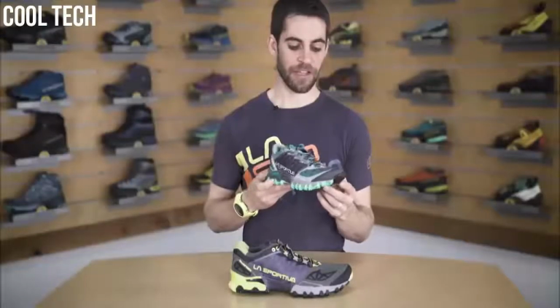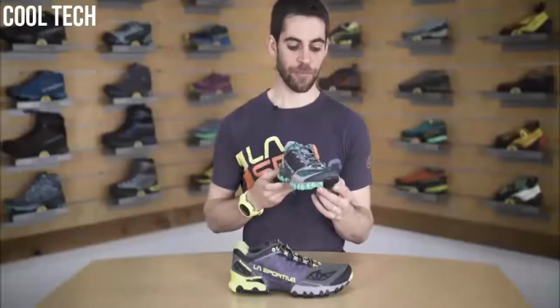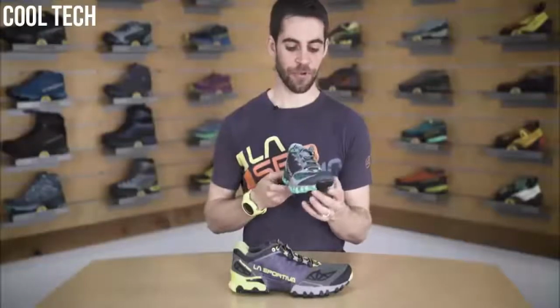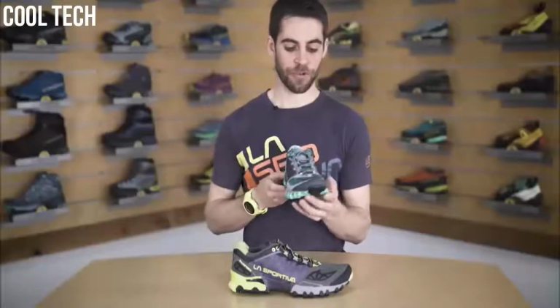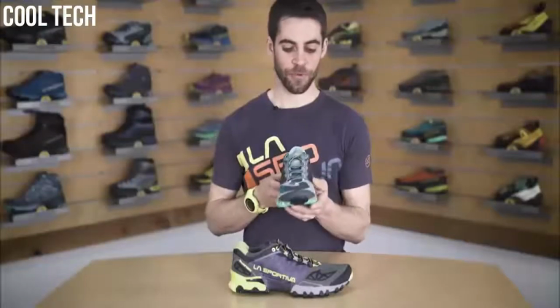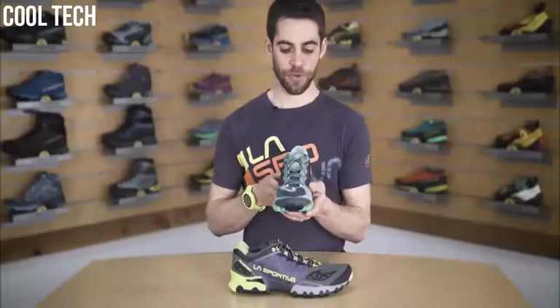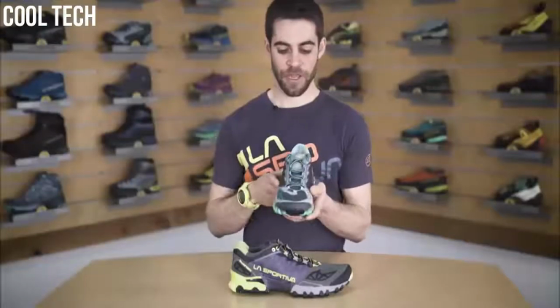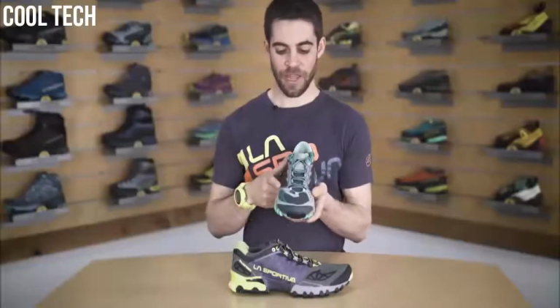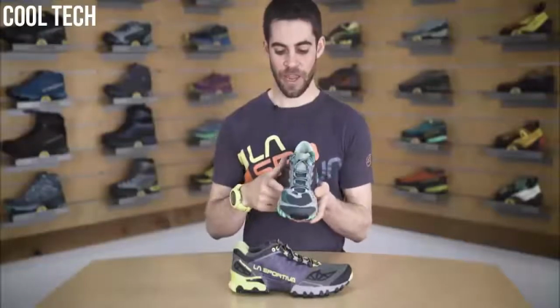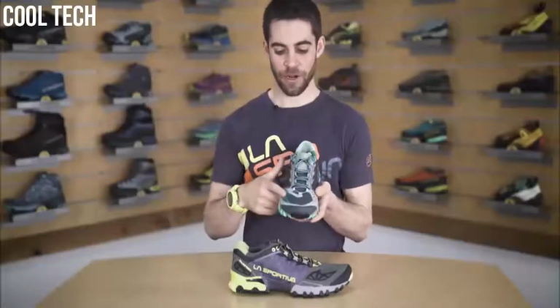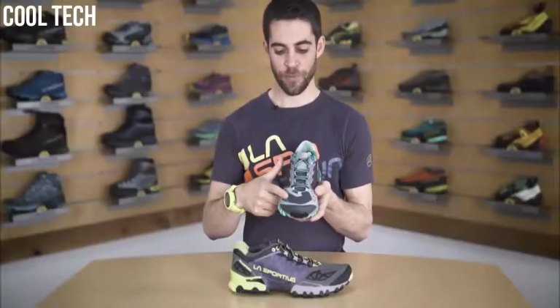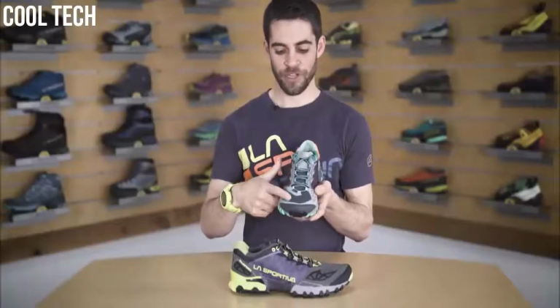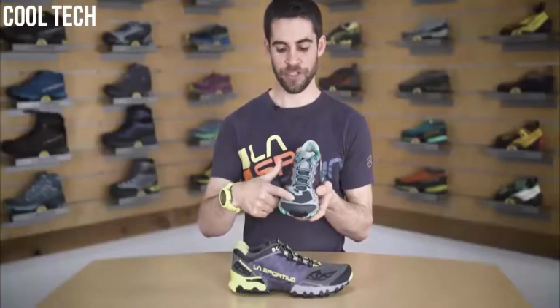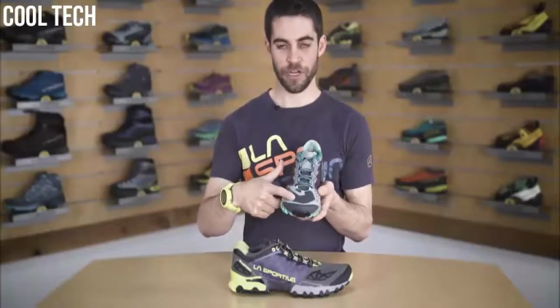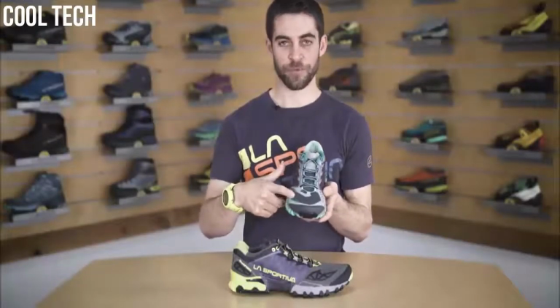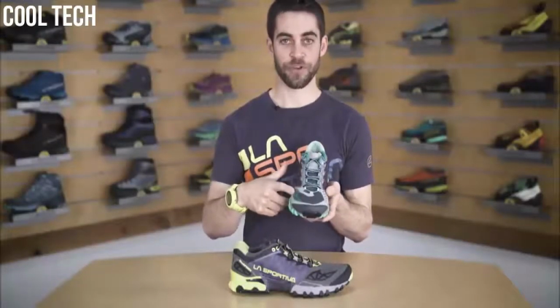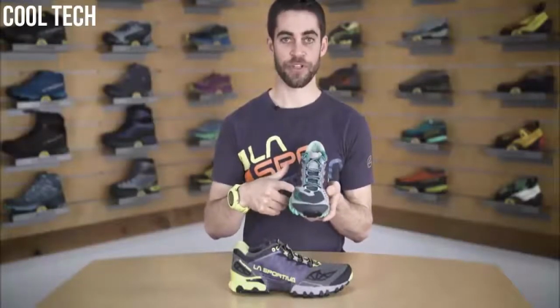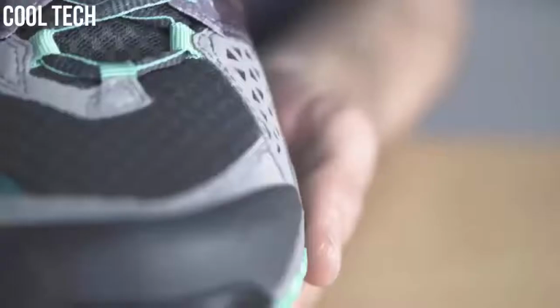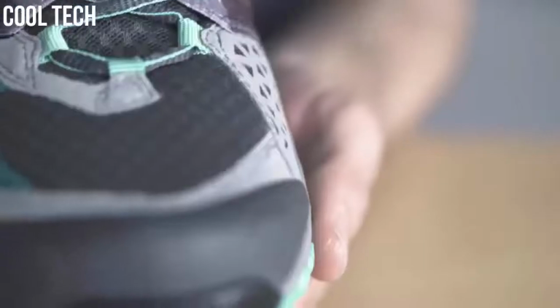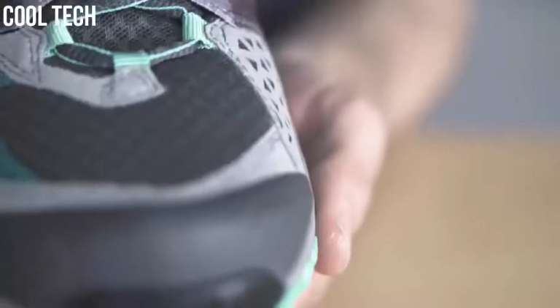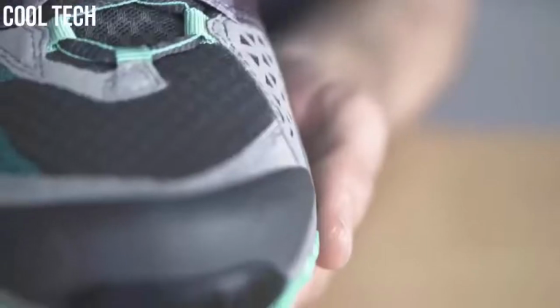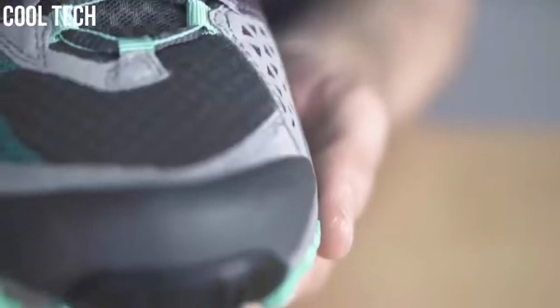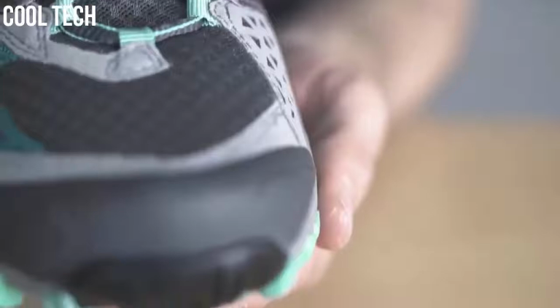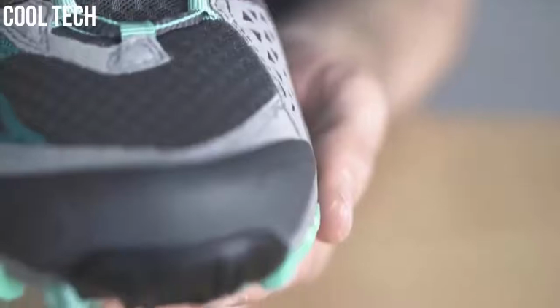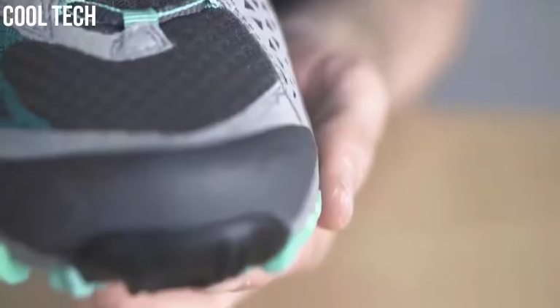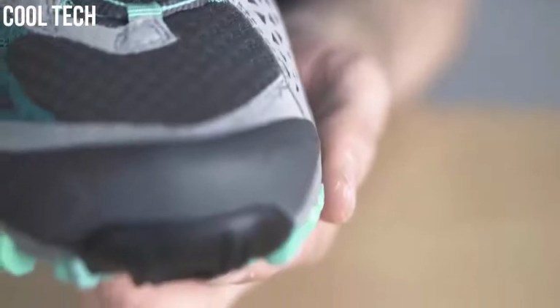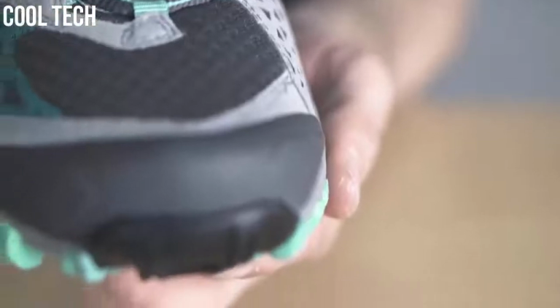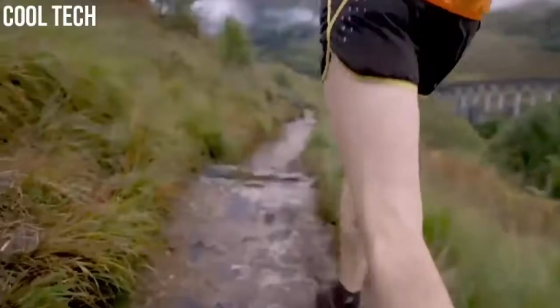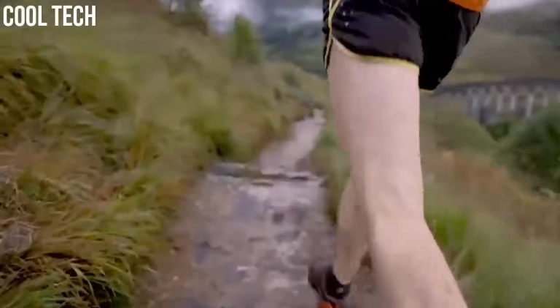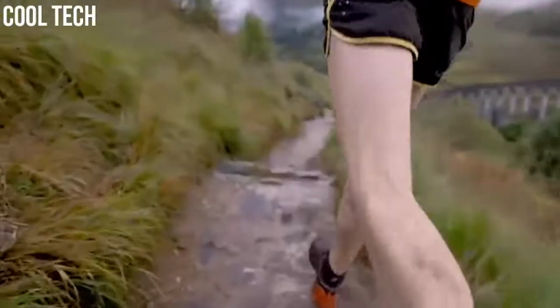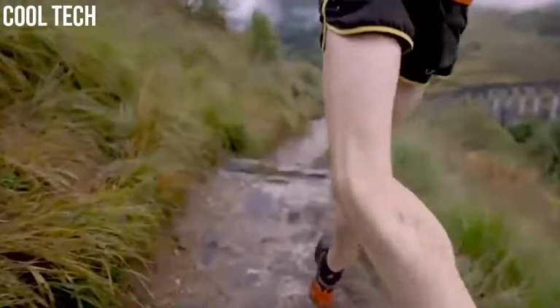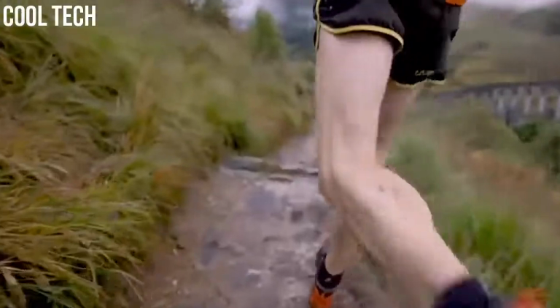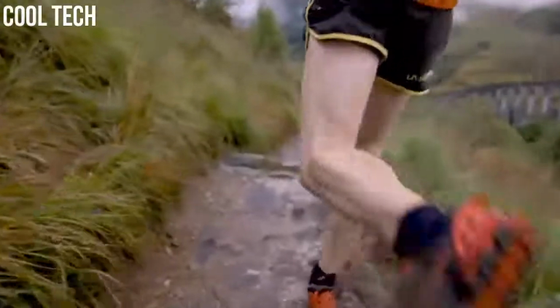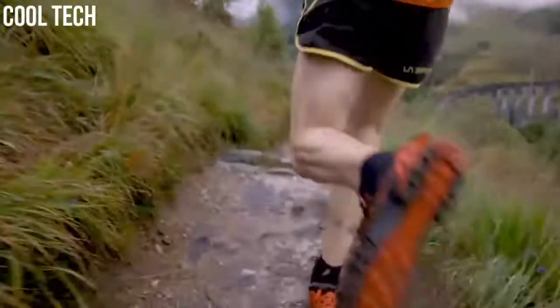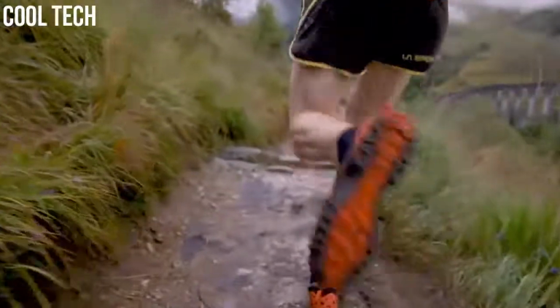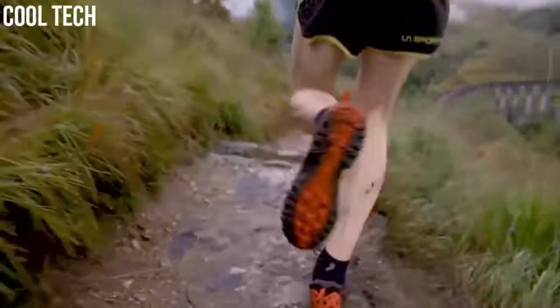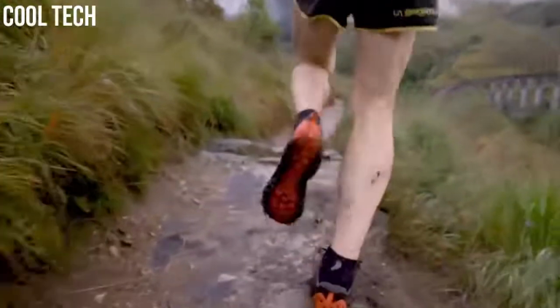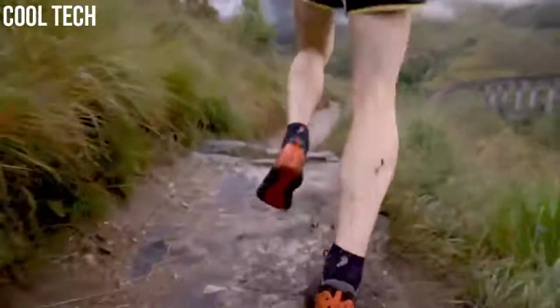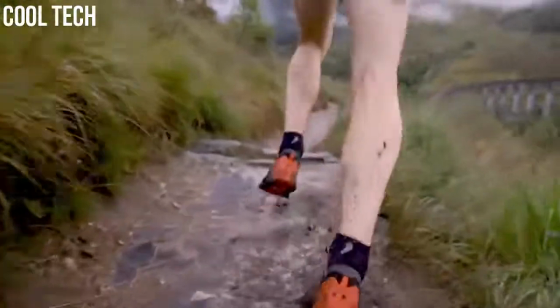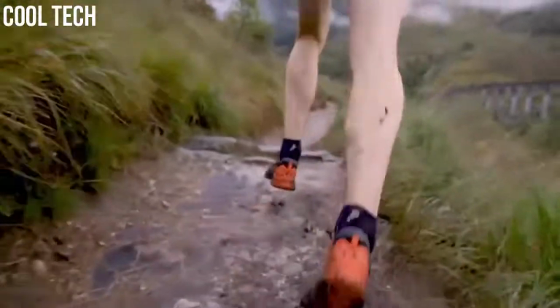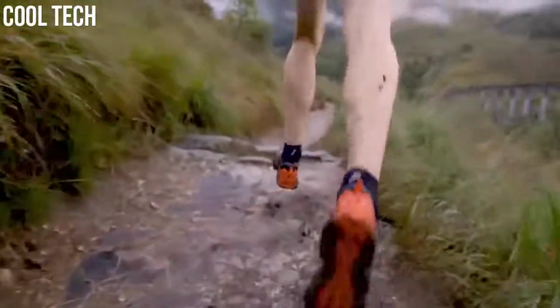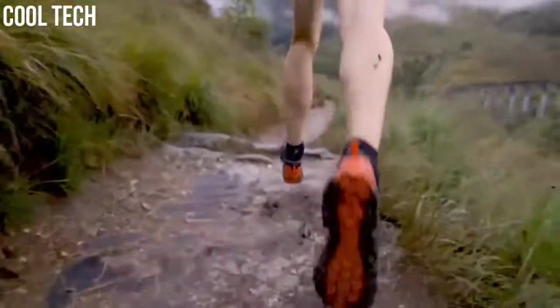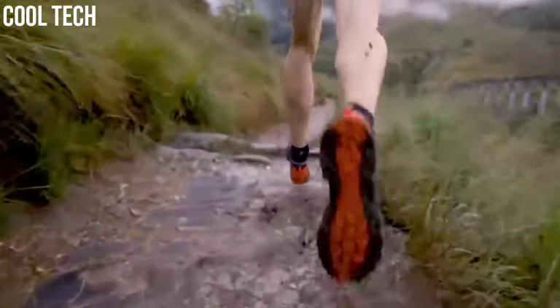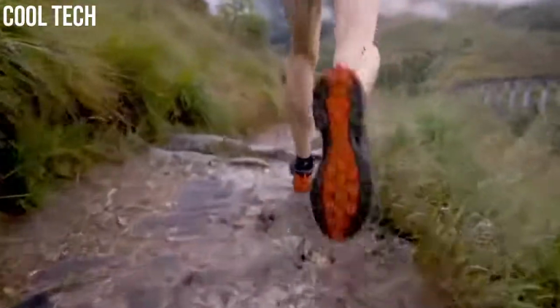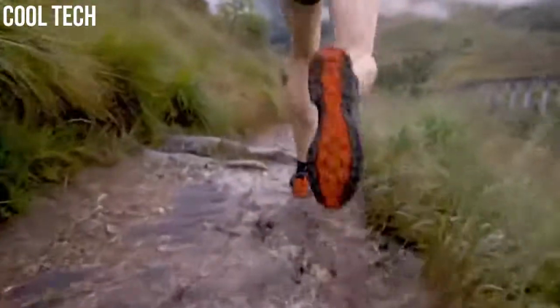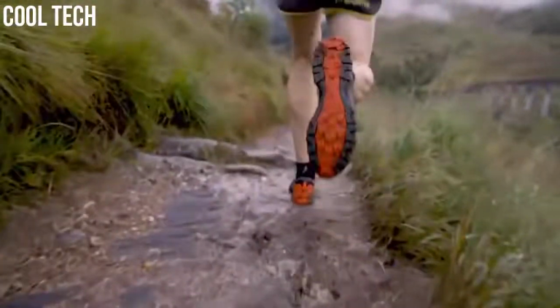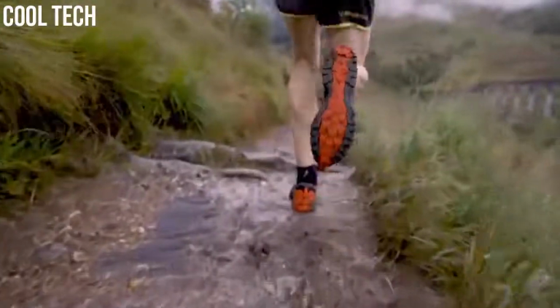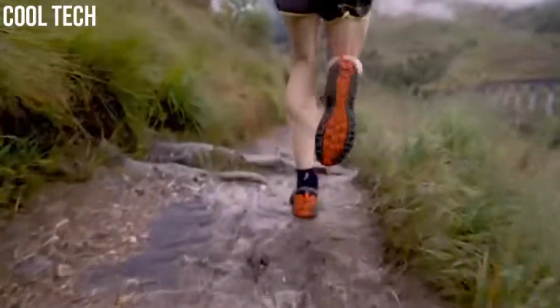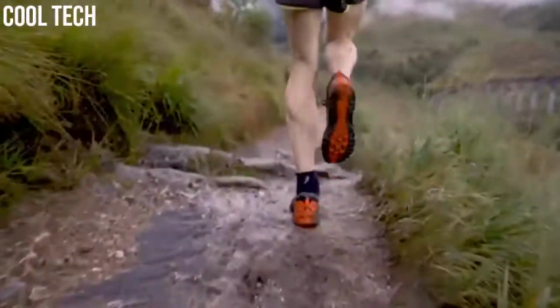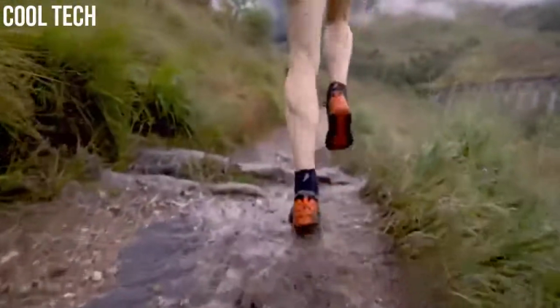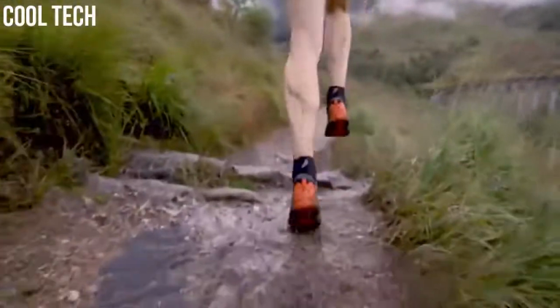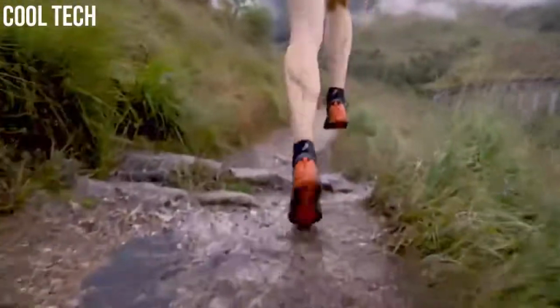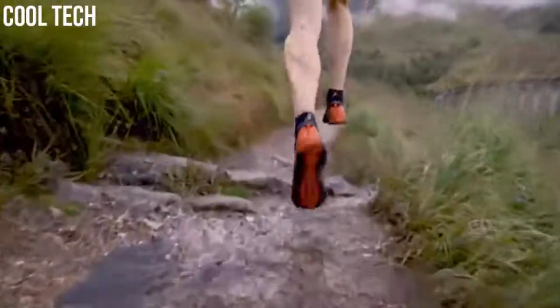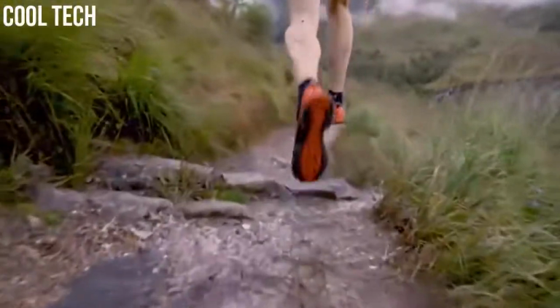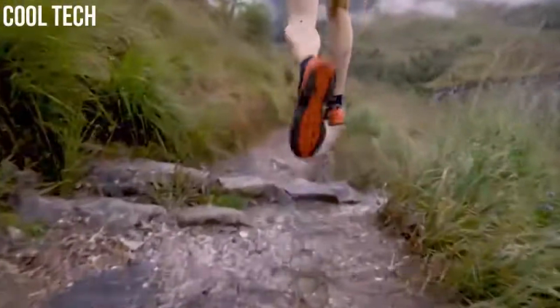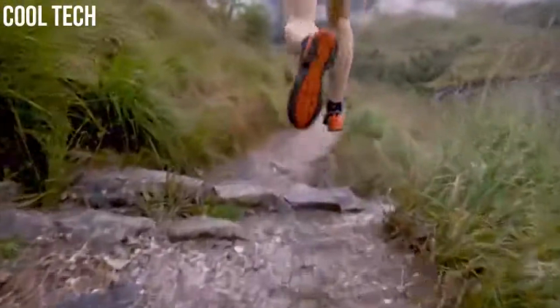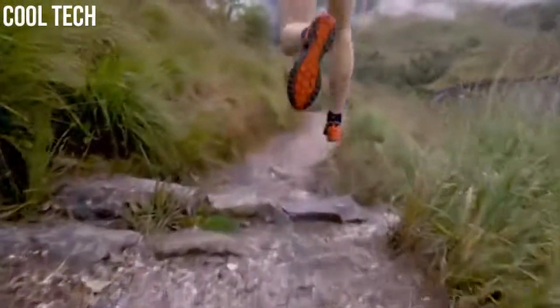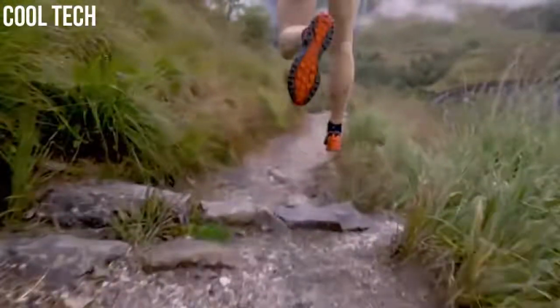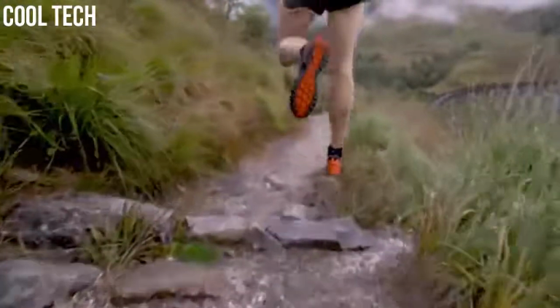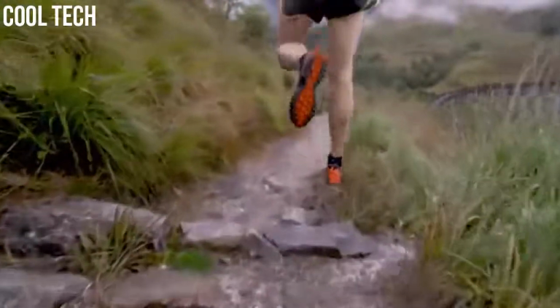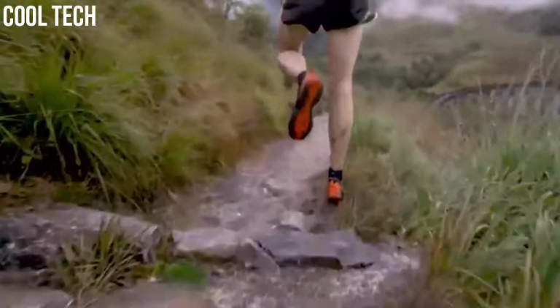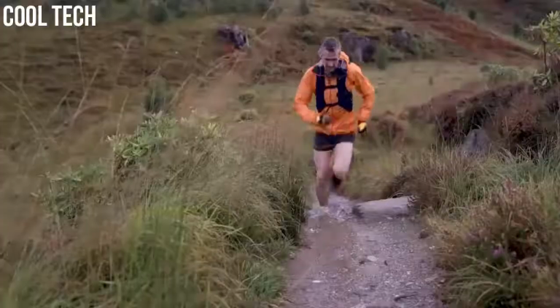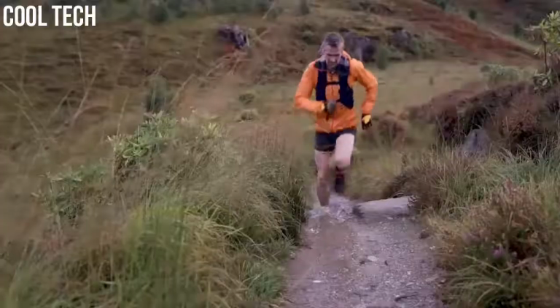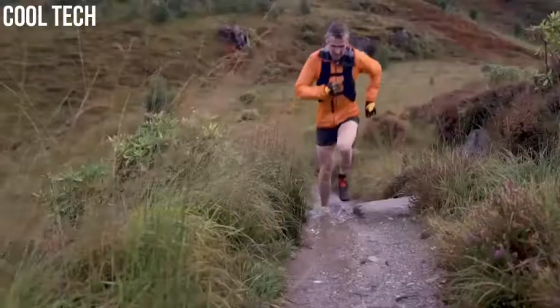The highly breathable air mesh upper keeps your feet cool in the hottest of conditions and dry when you encounter wet terrain.